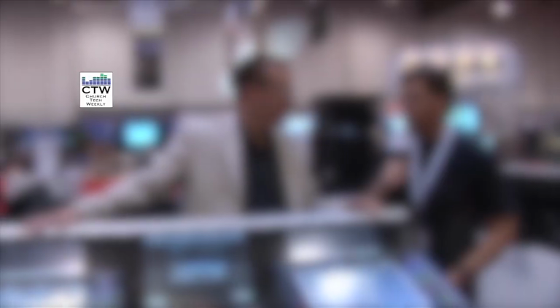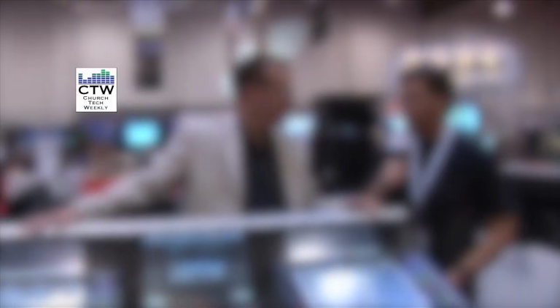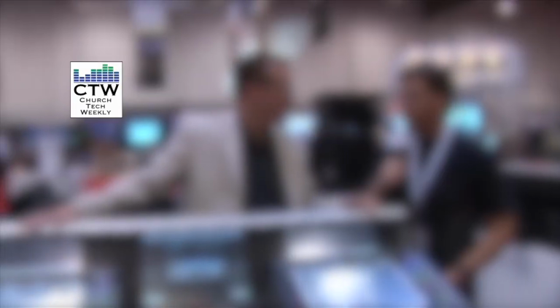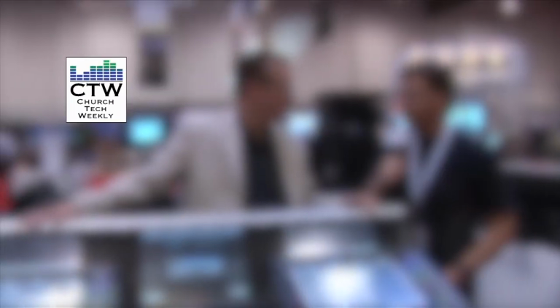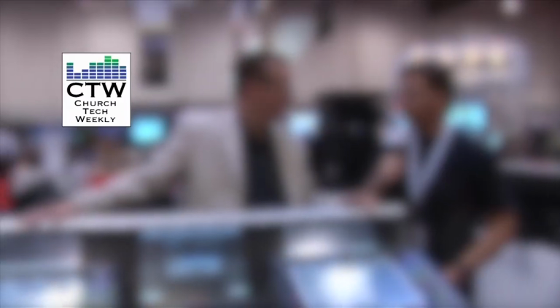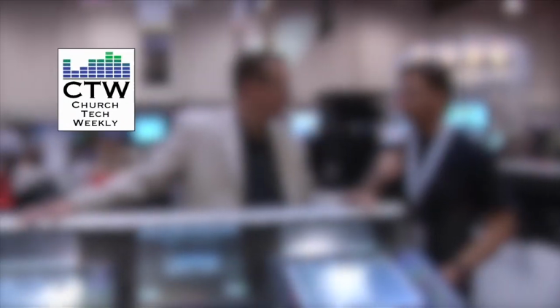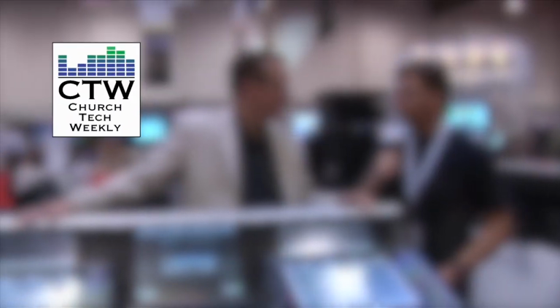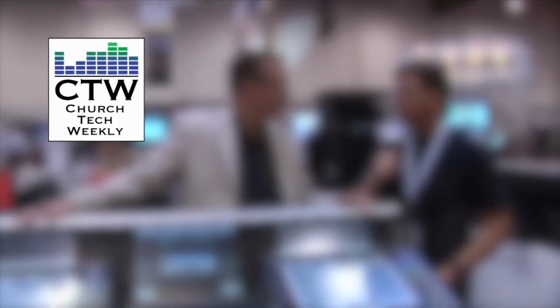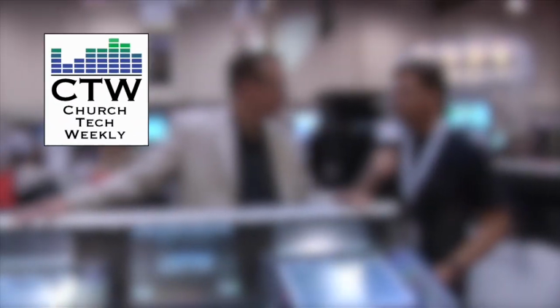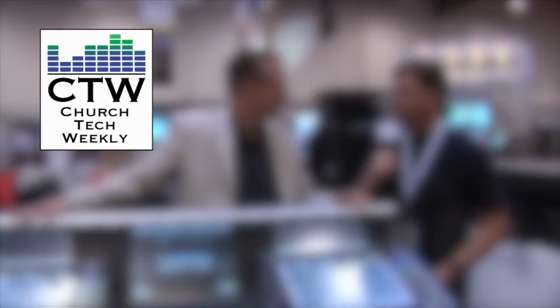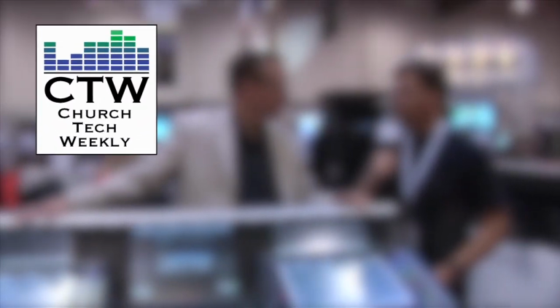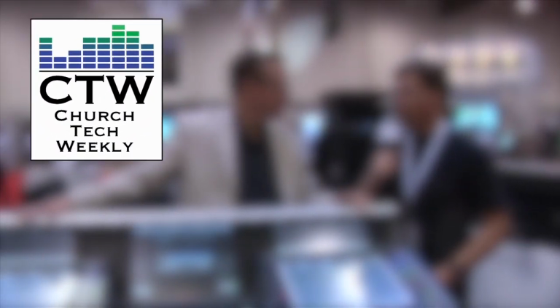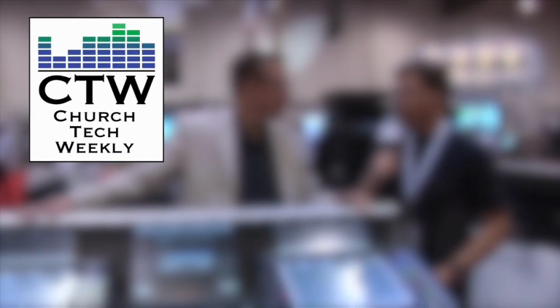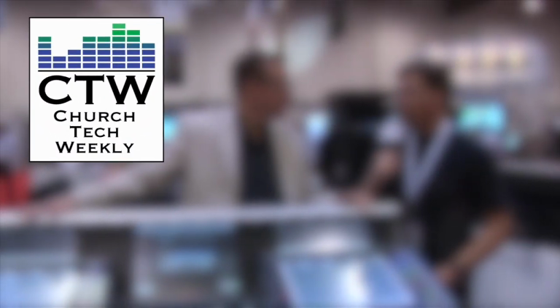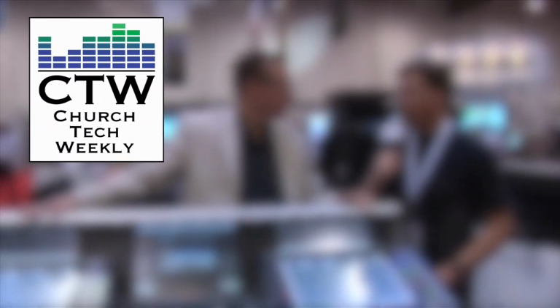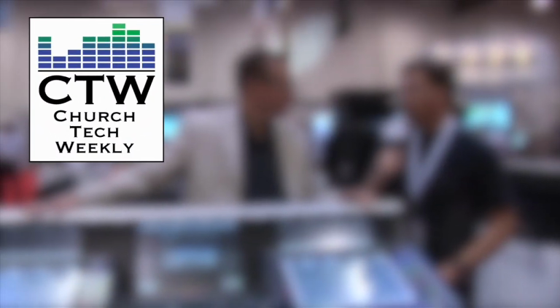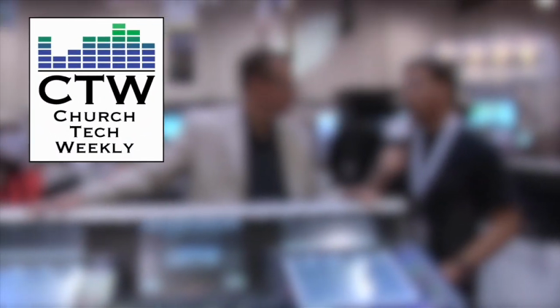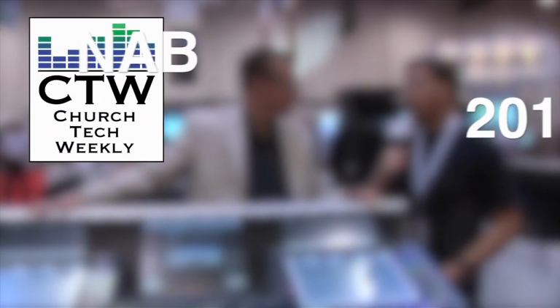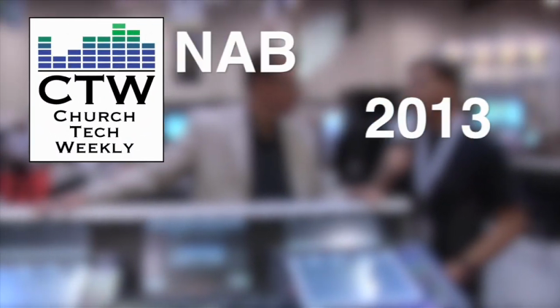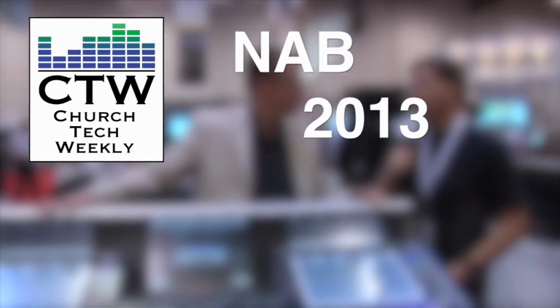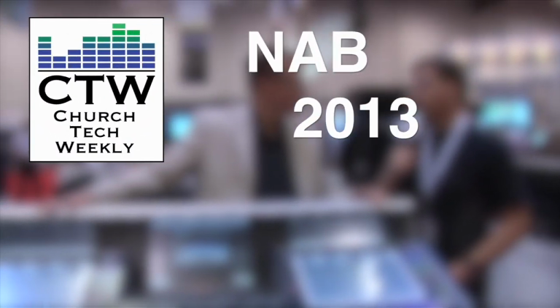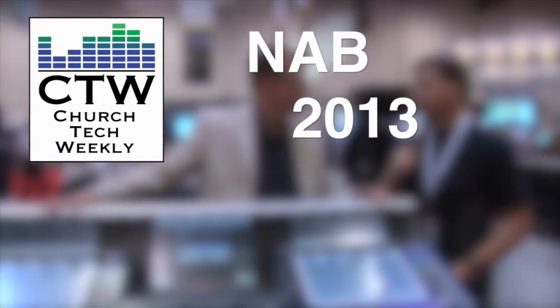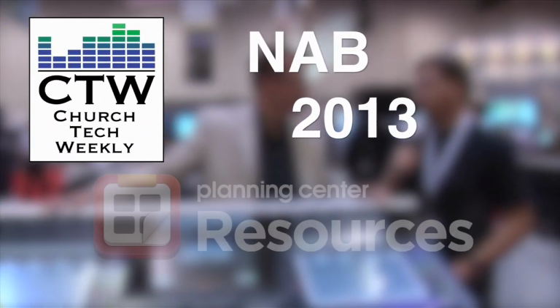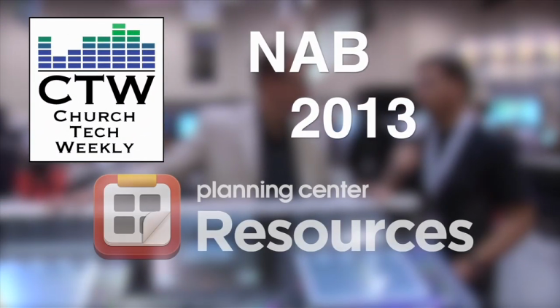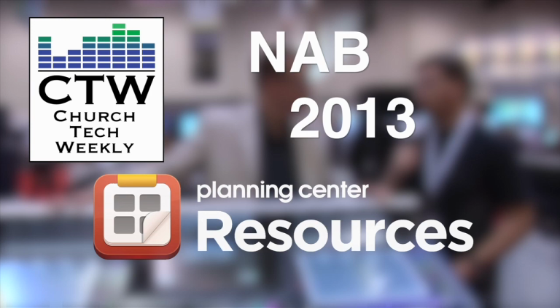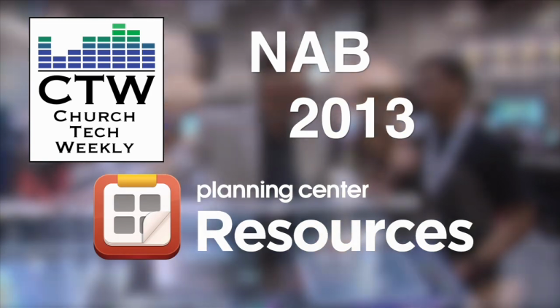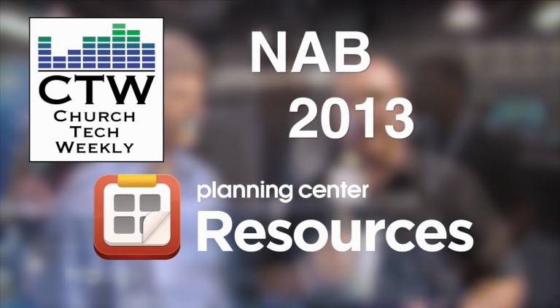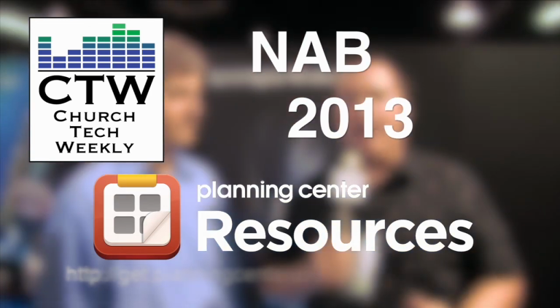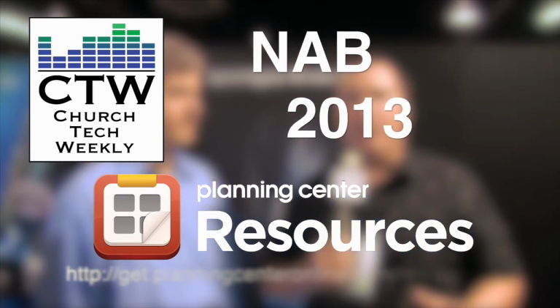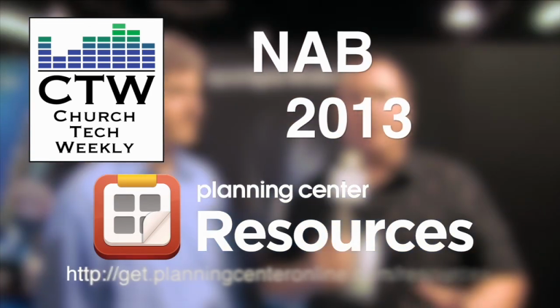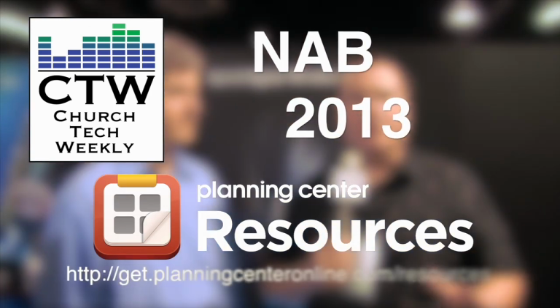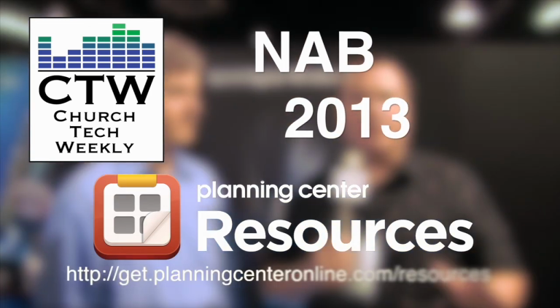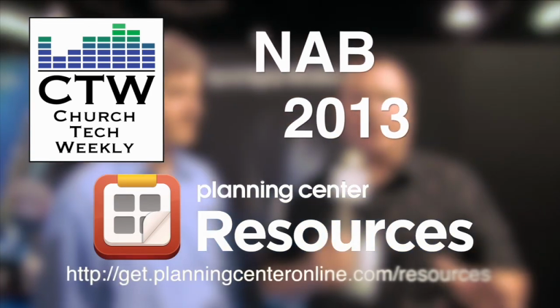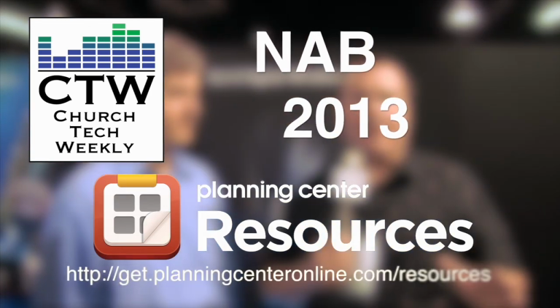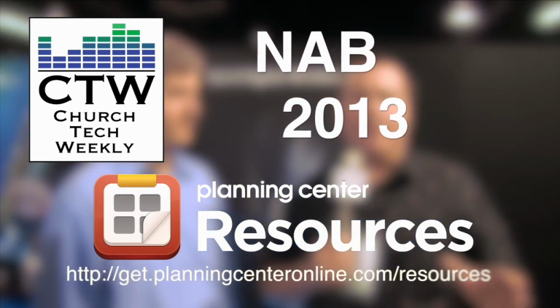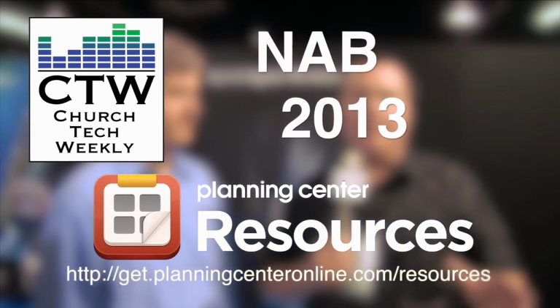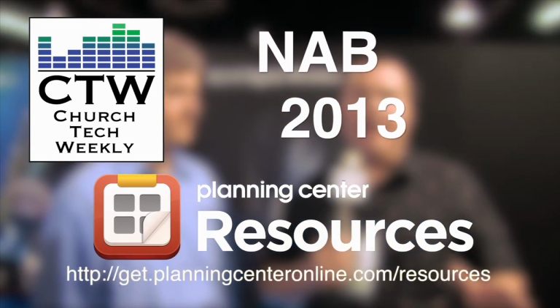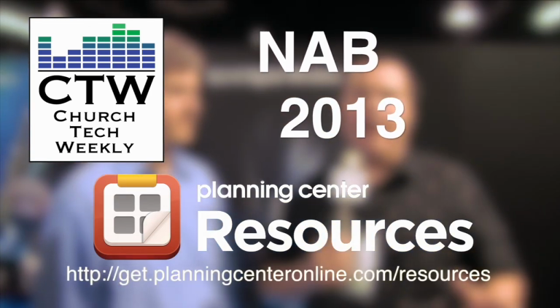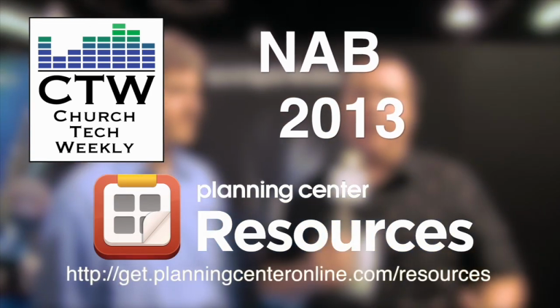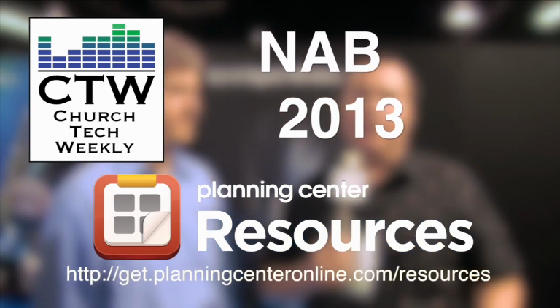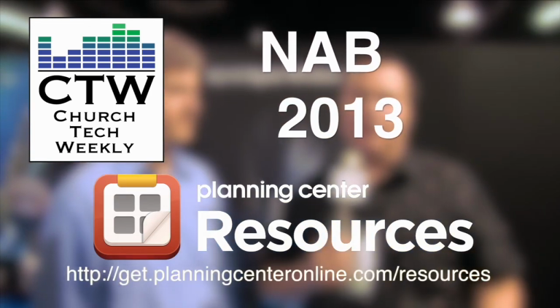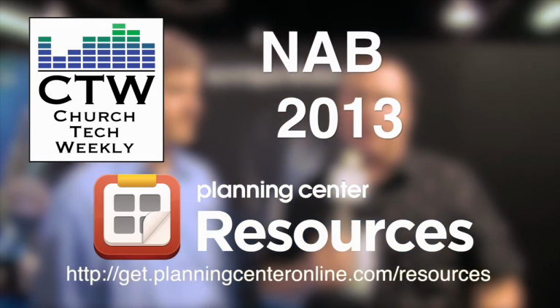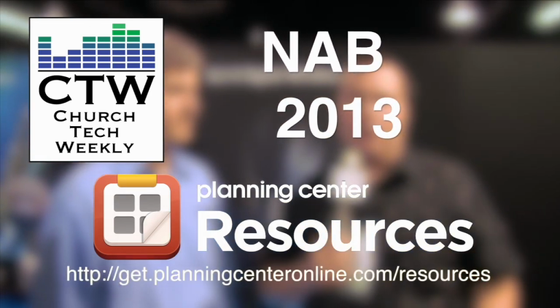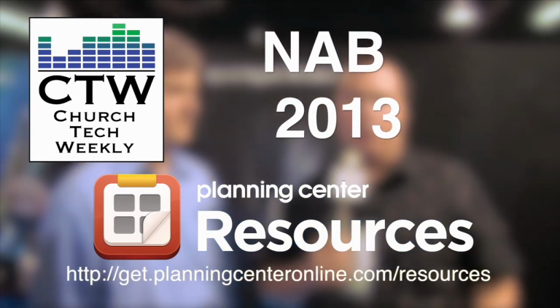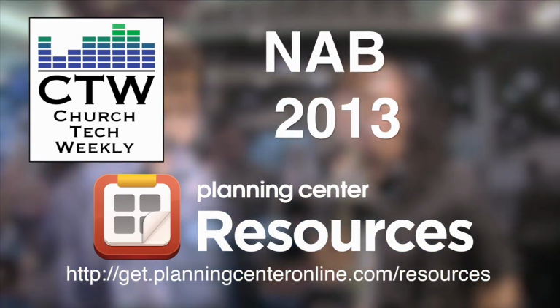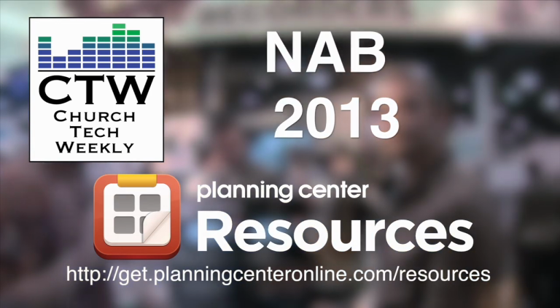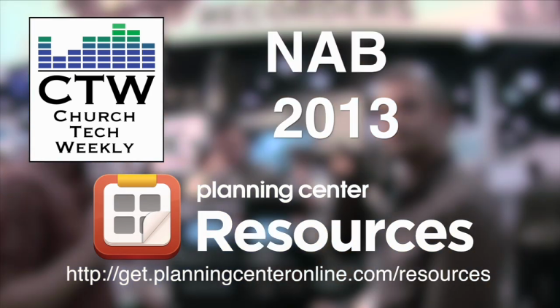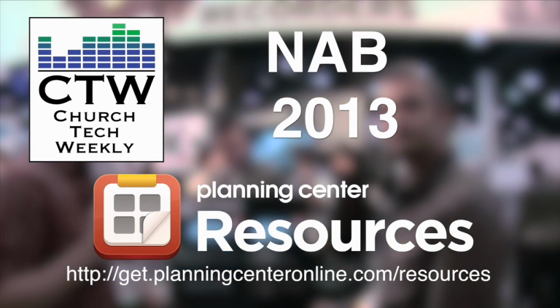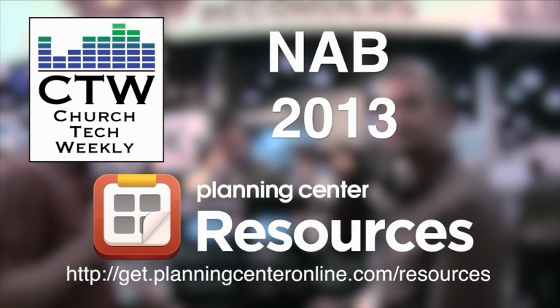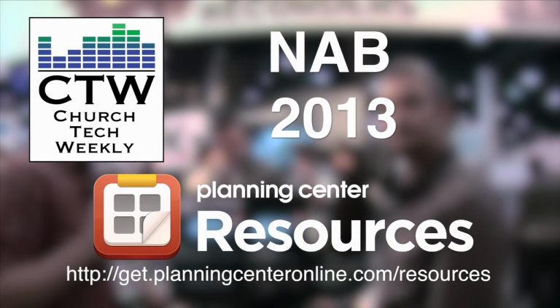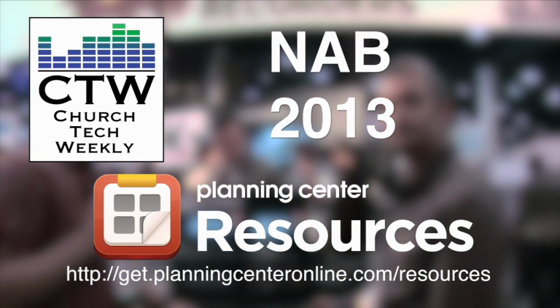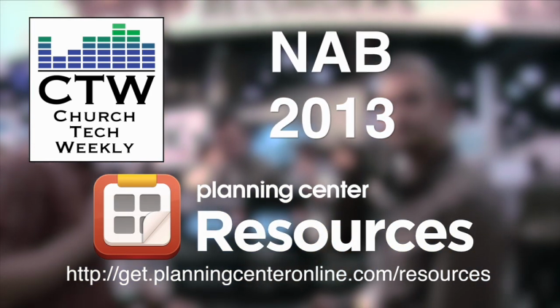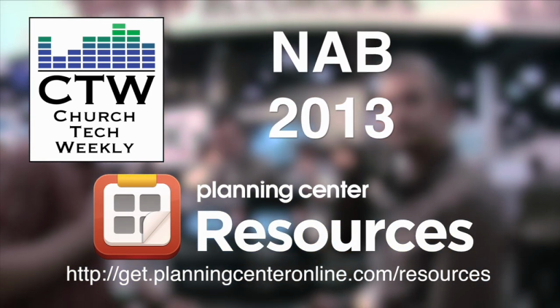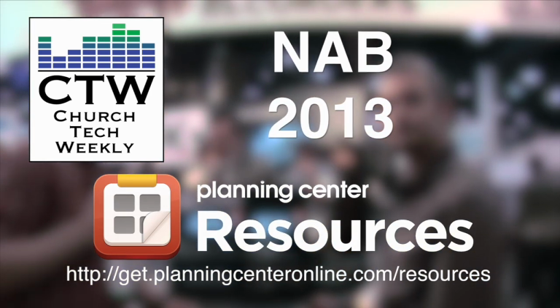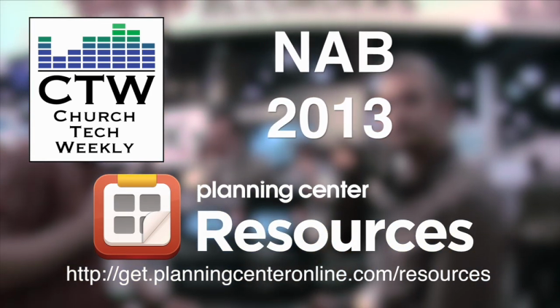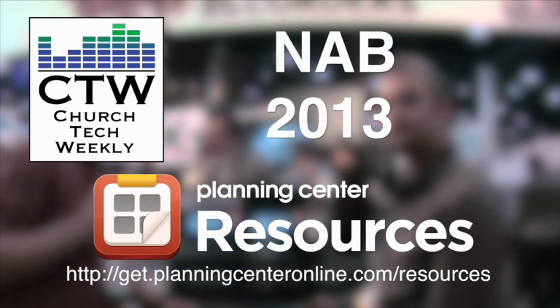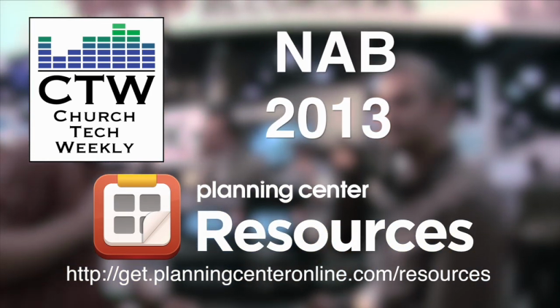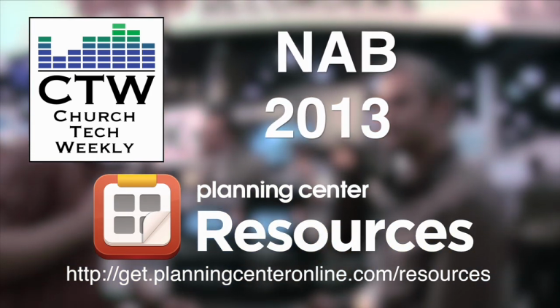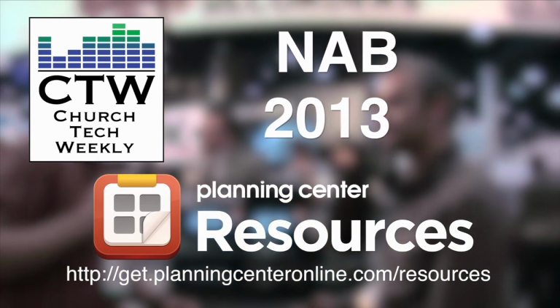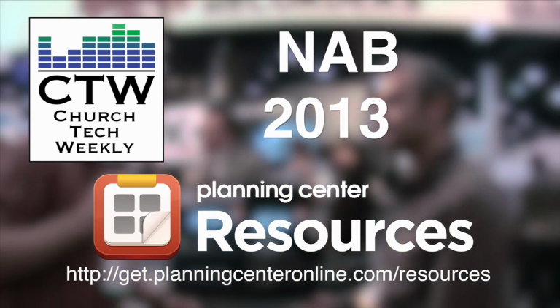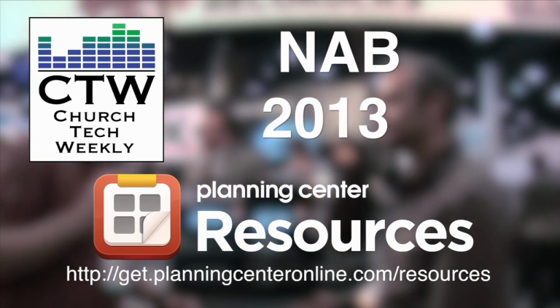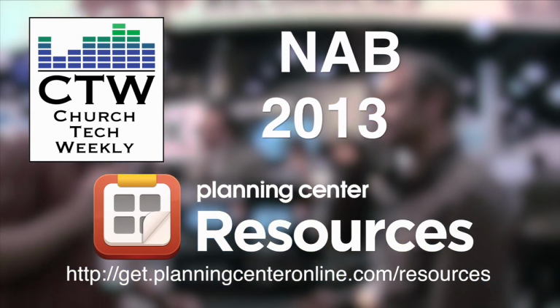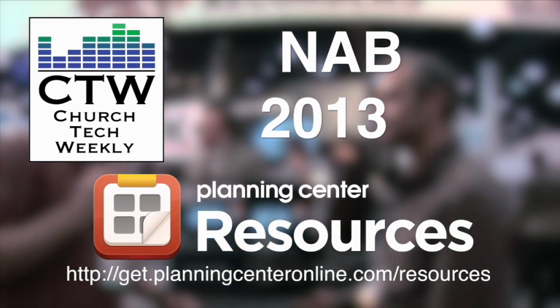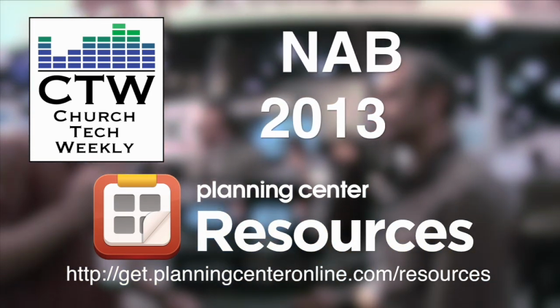Church Tech Weekly presents NAB 2013, brought to you by Planning Center Resources — never overbook again.